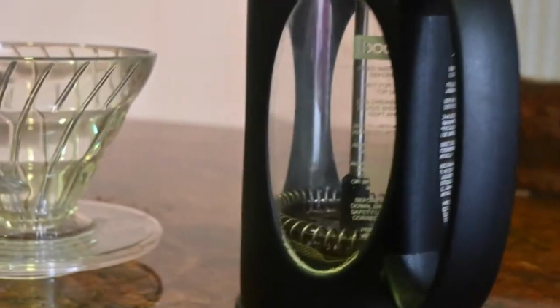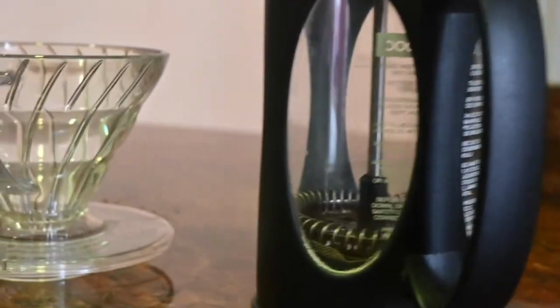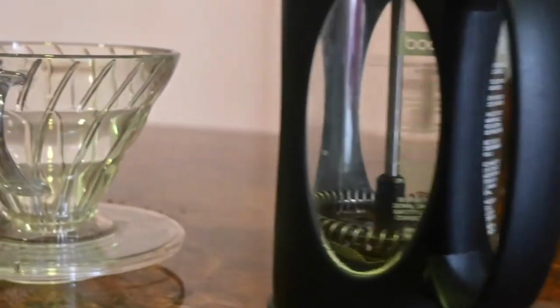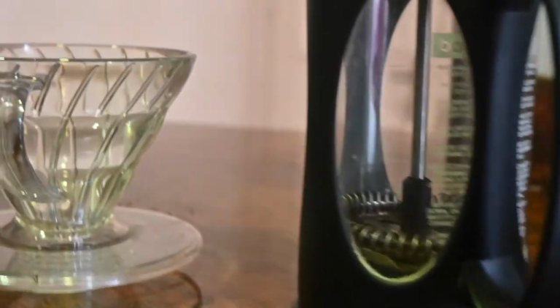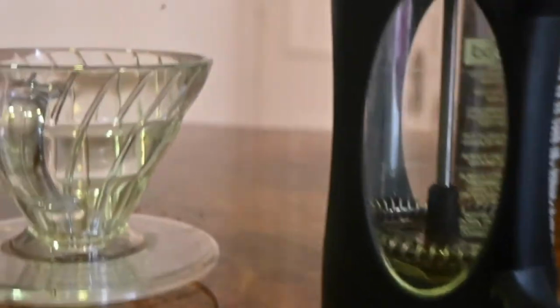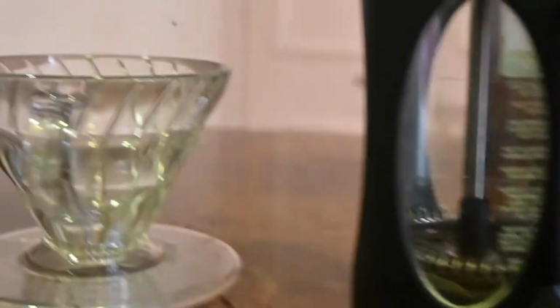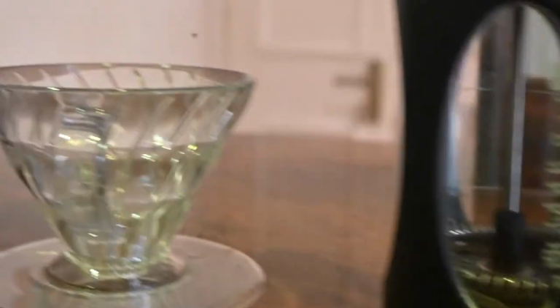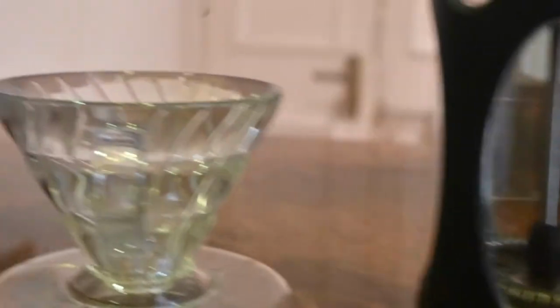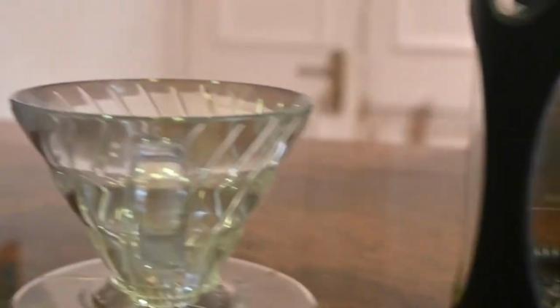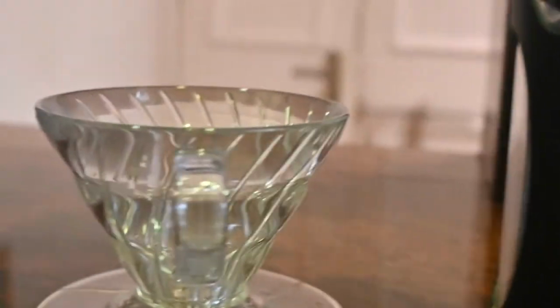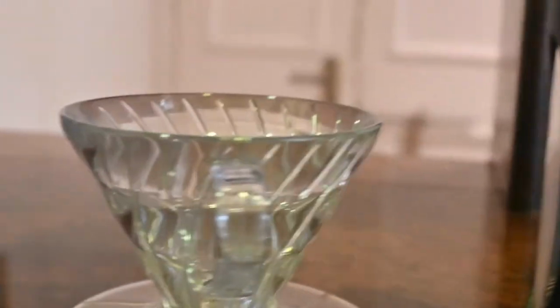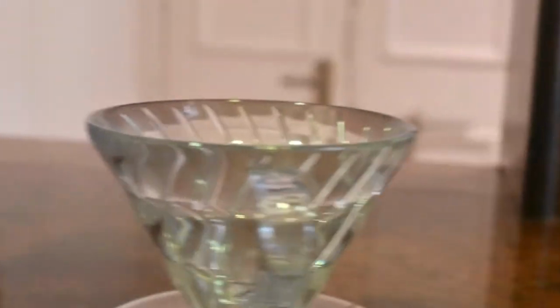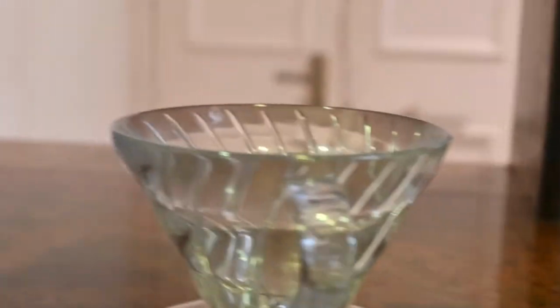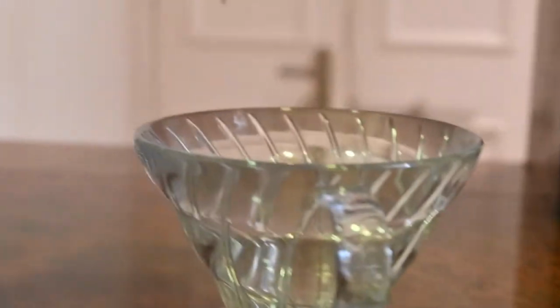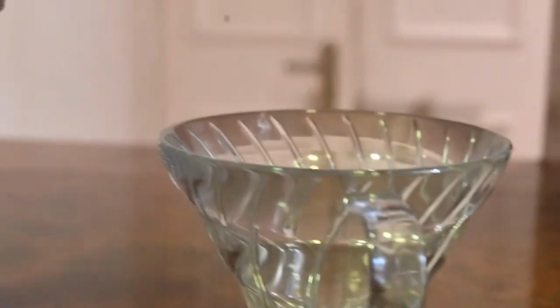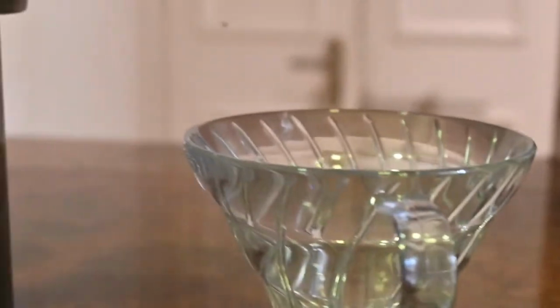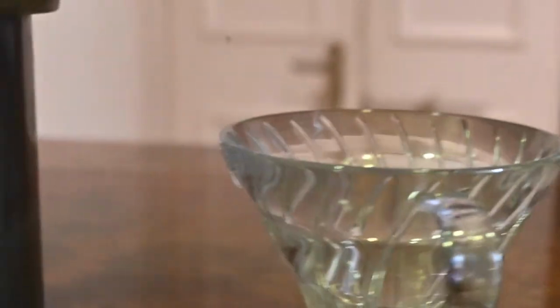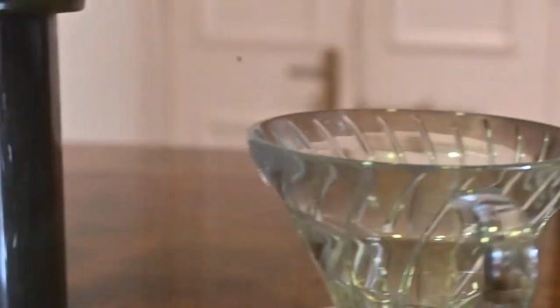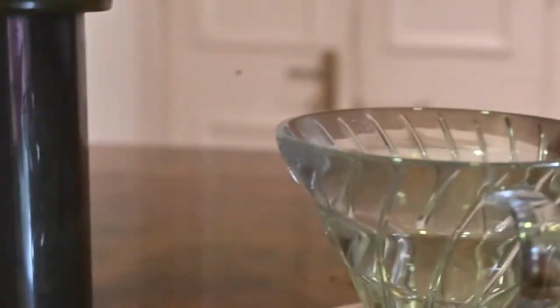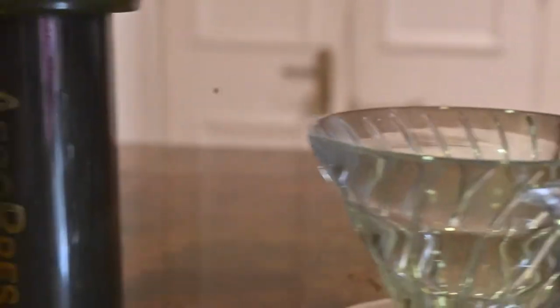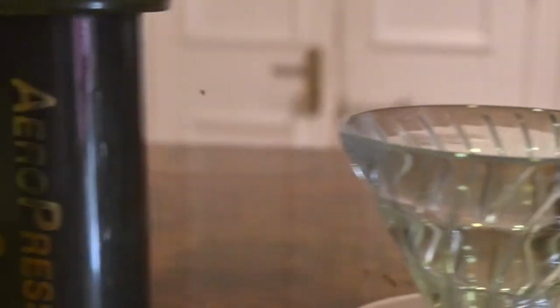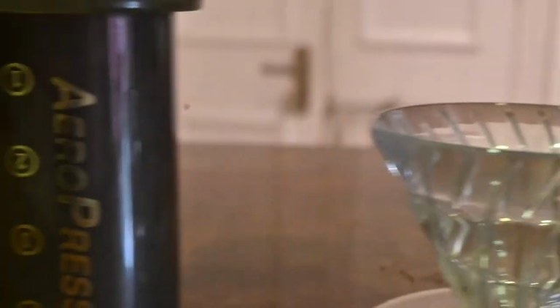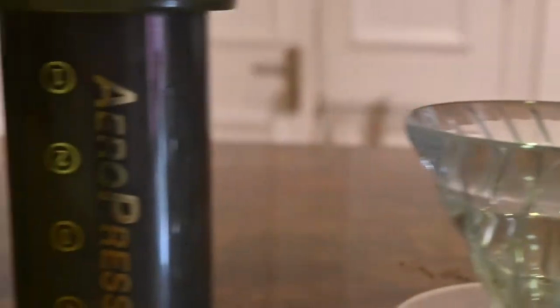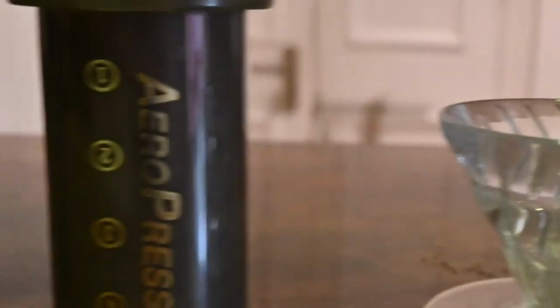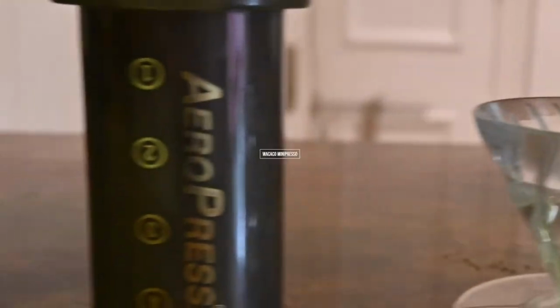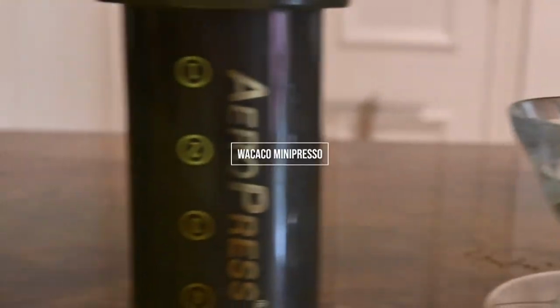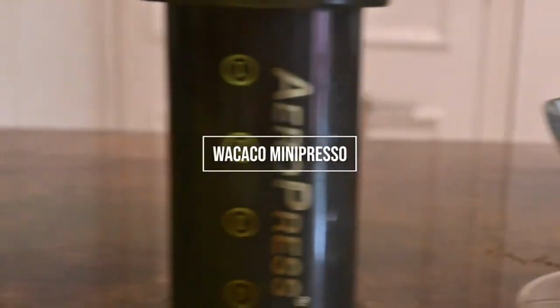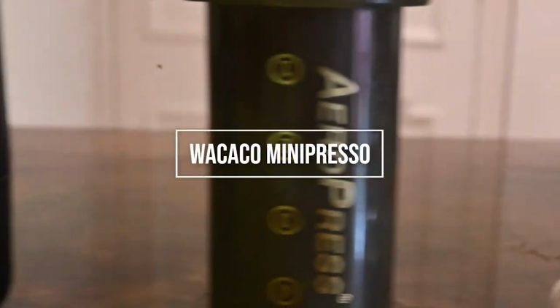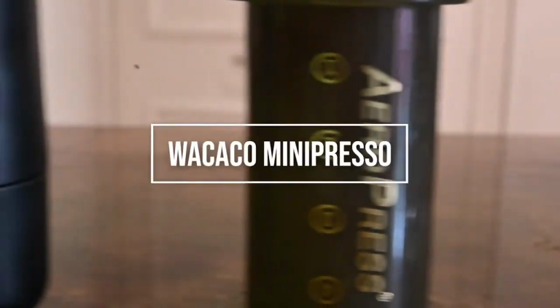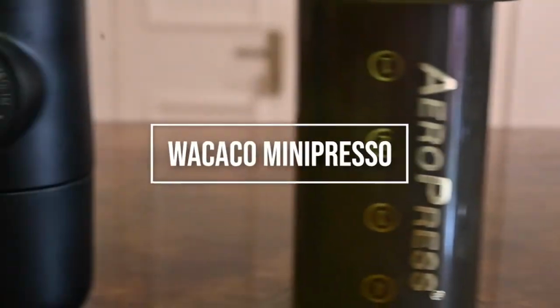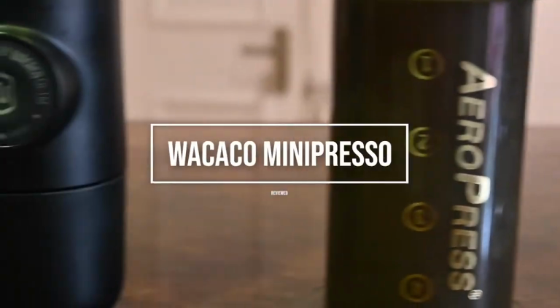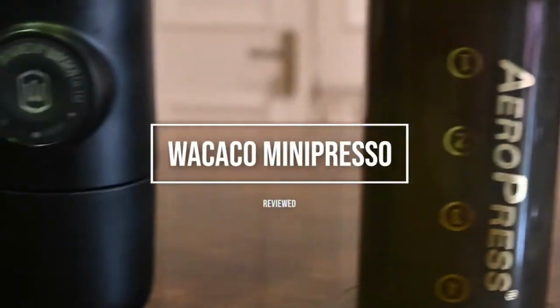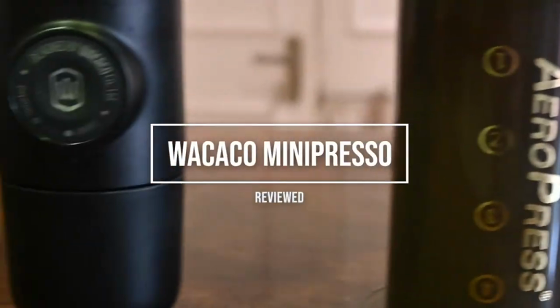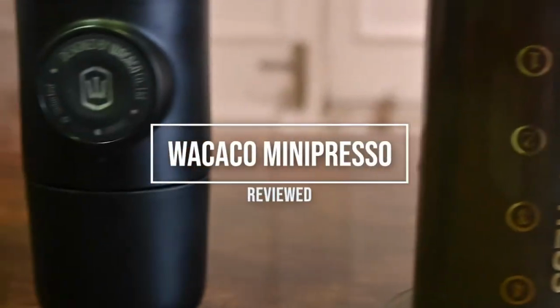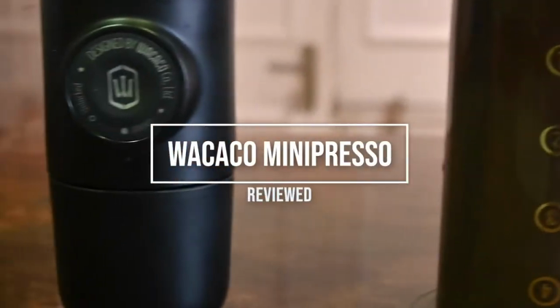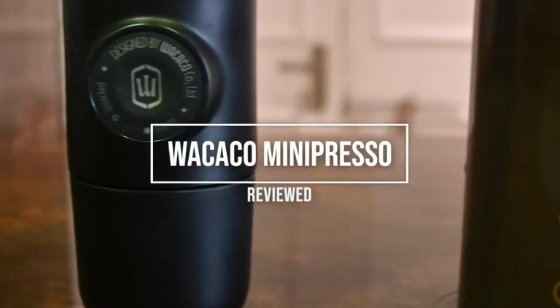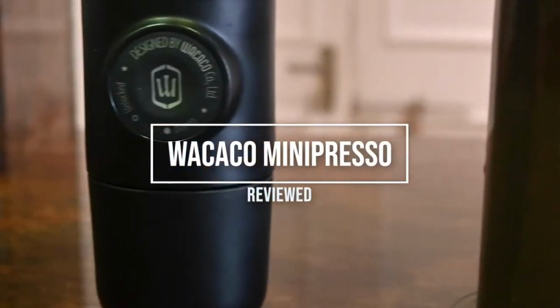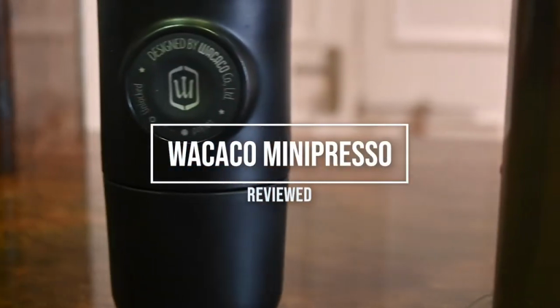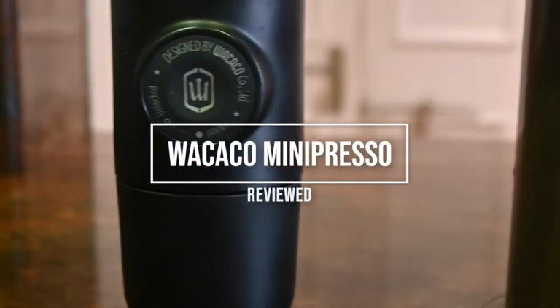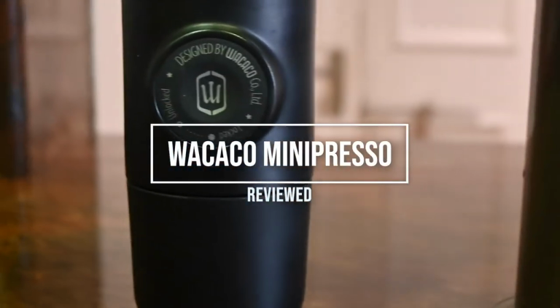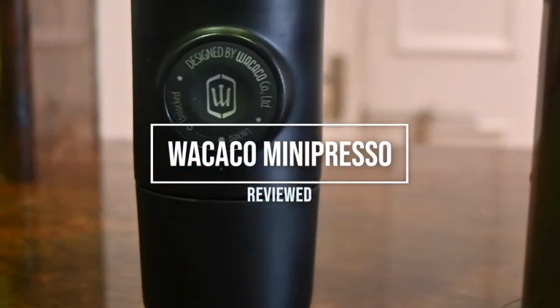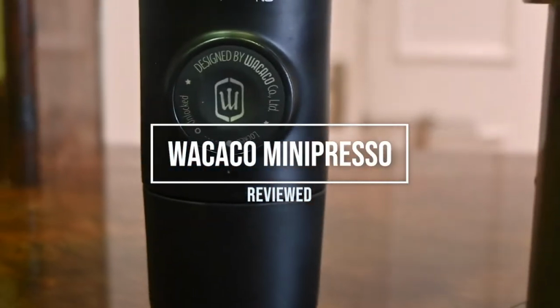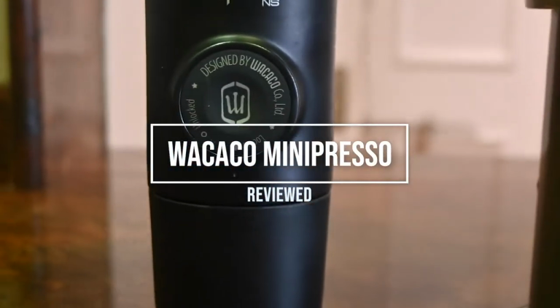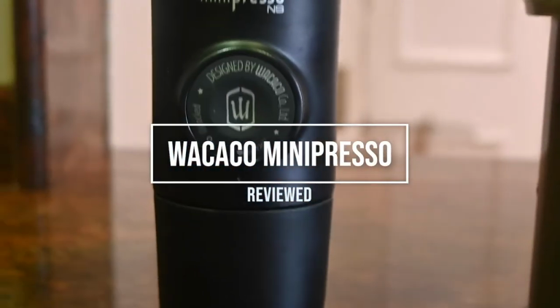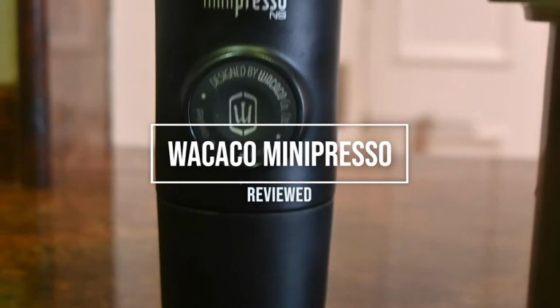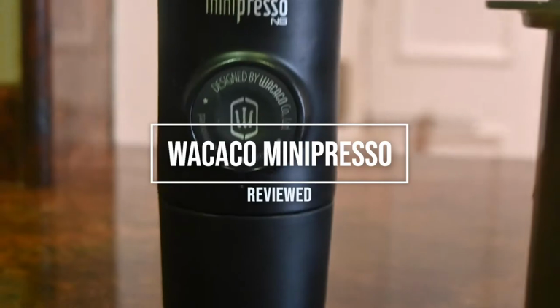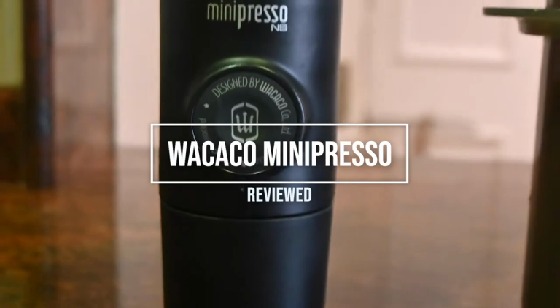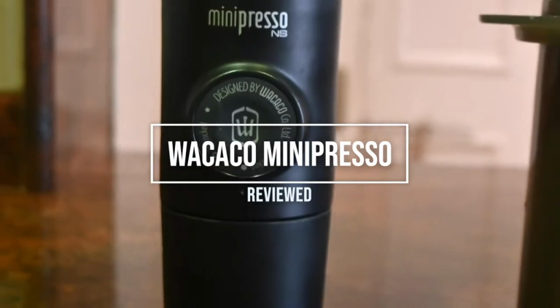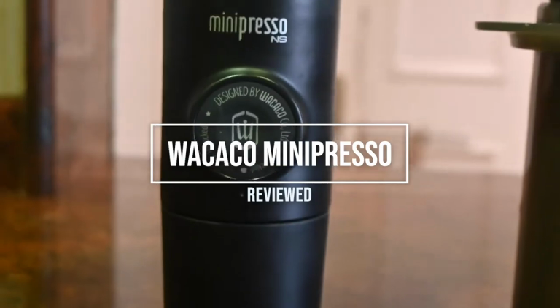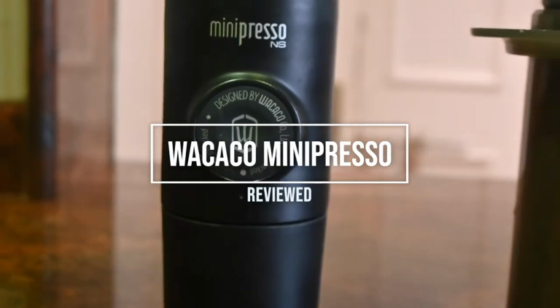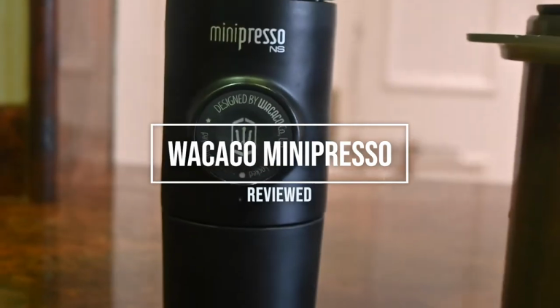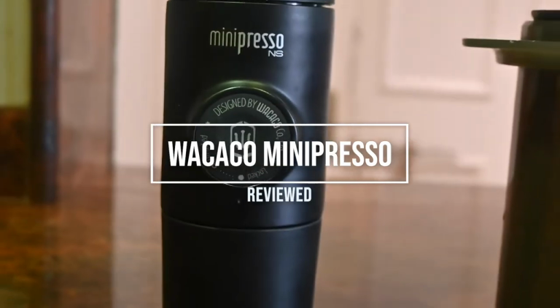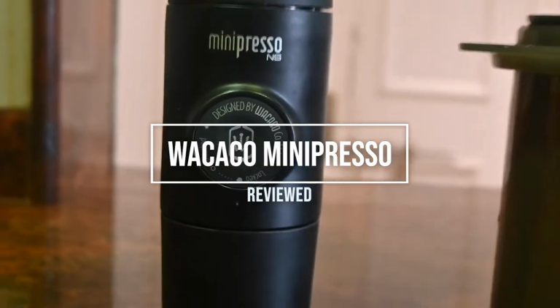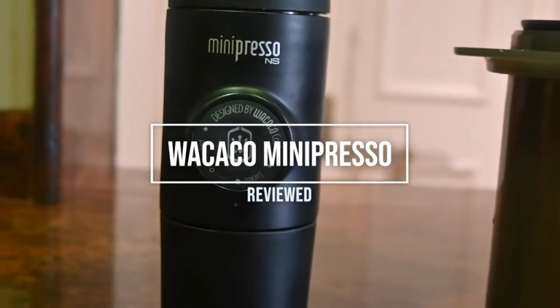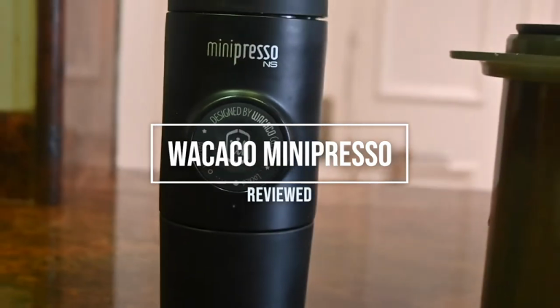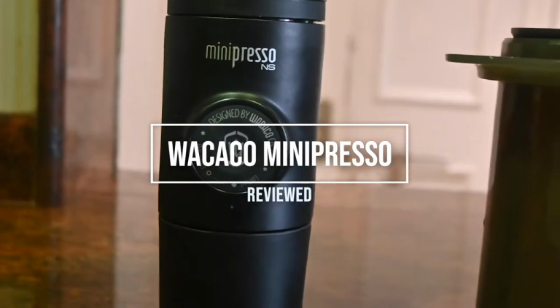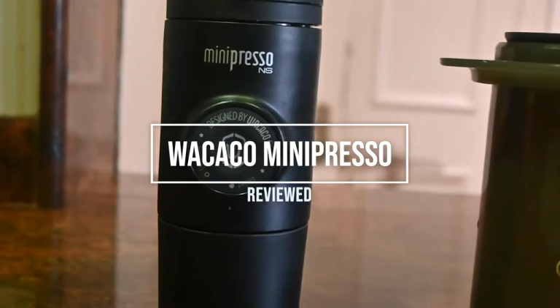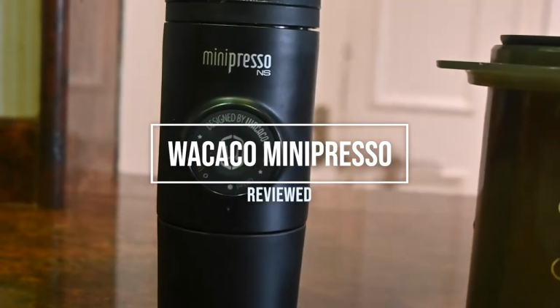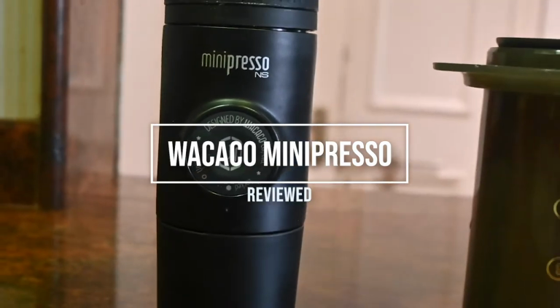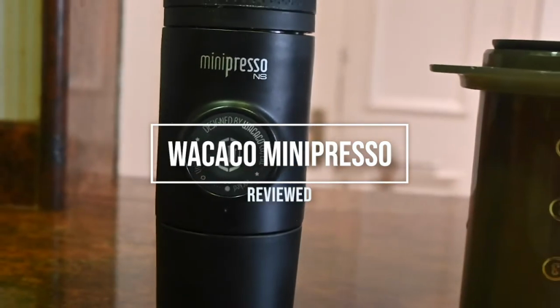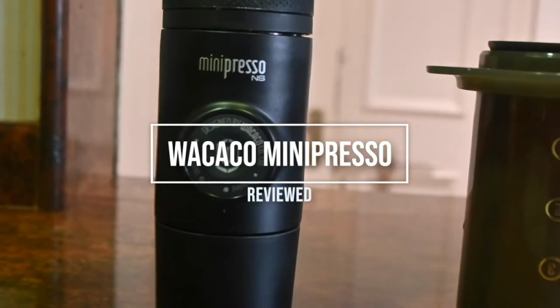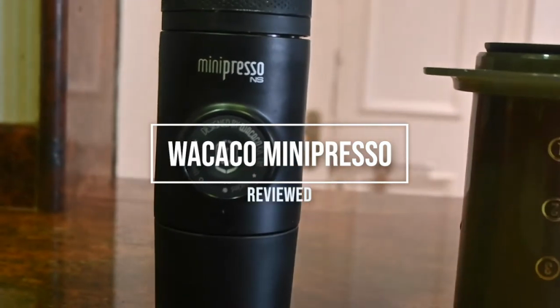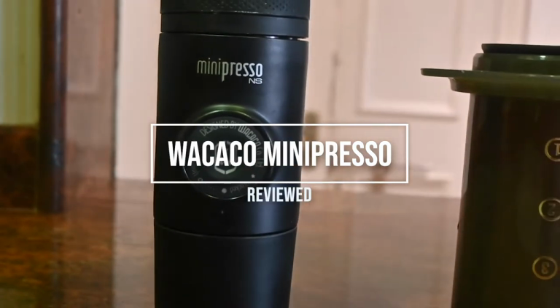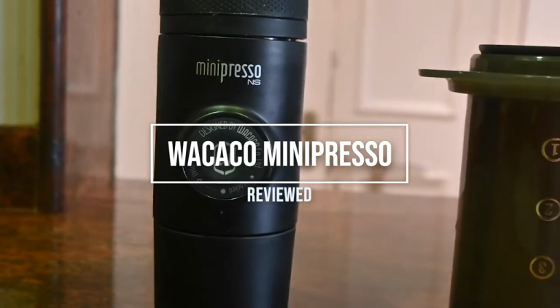Nespresso machine for your pocket? The Wokako Mini-Presso is a pretty impressive little machine.